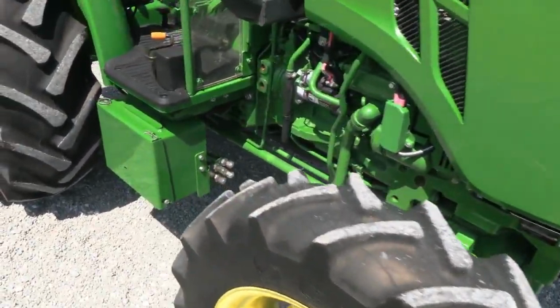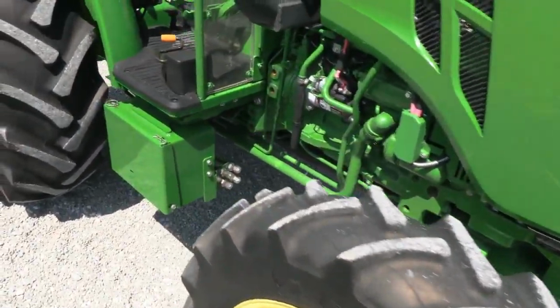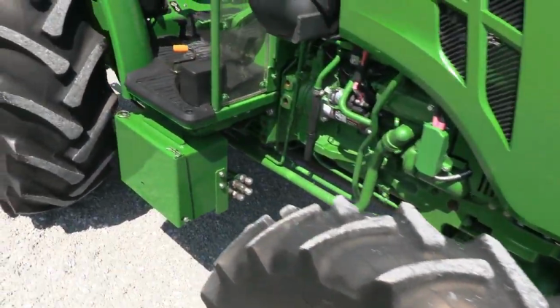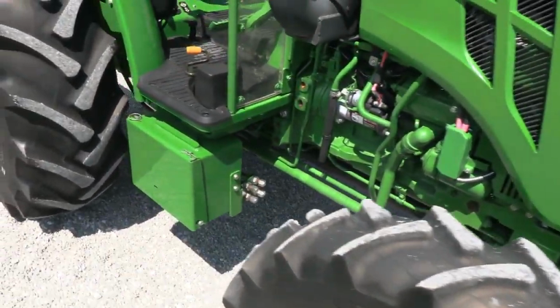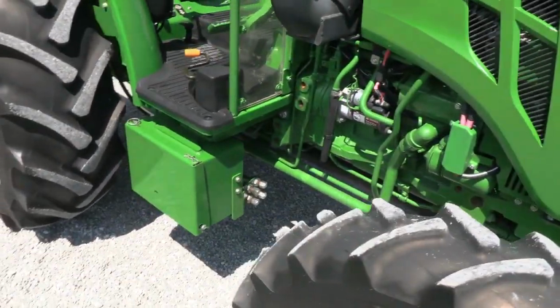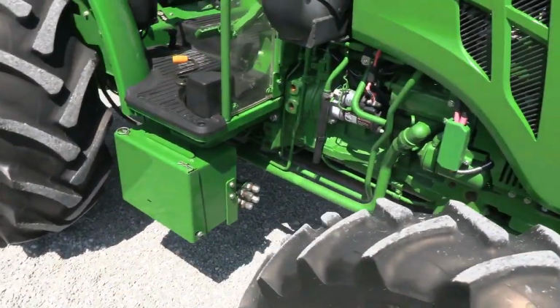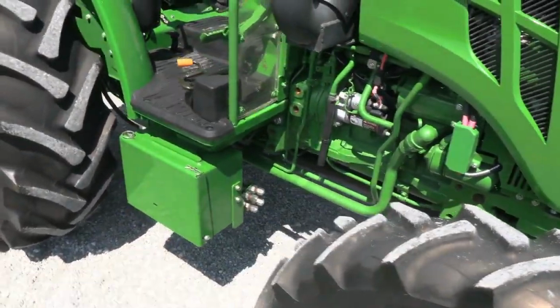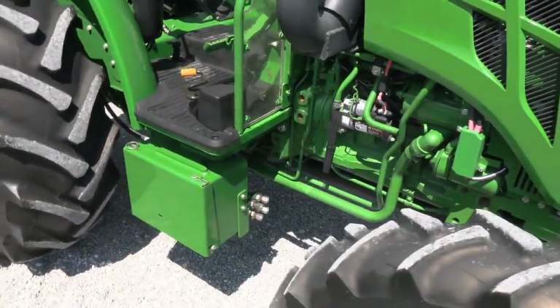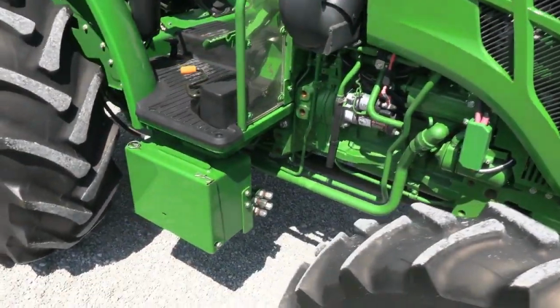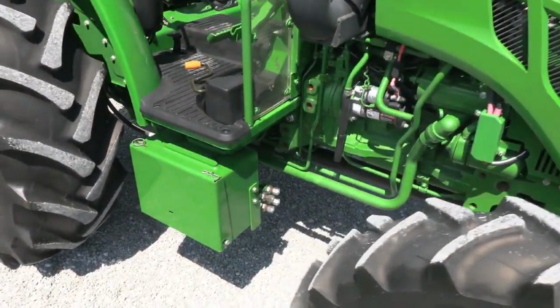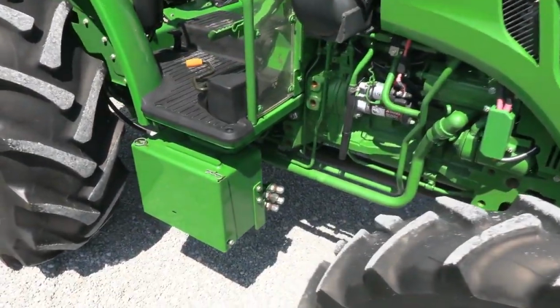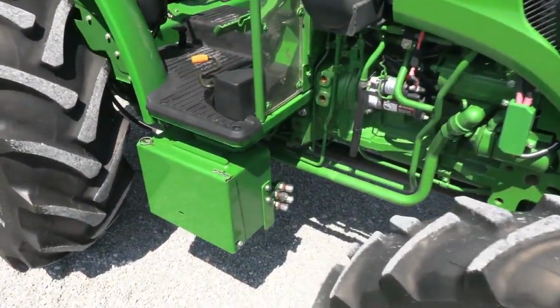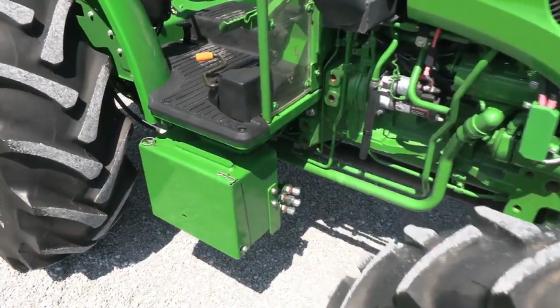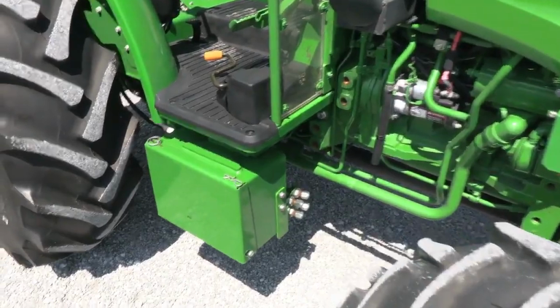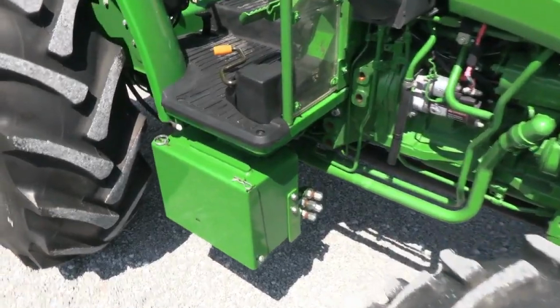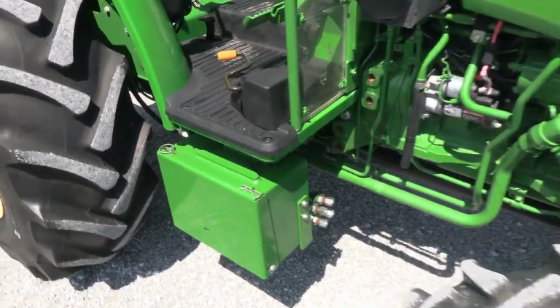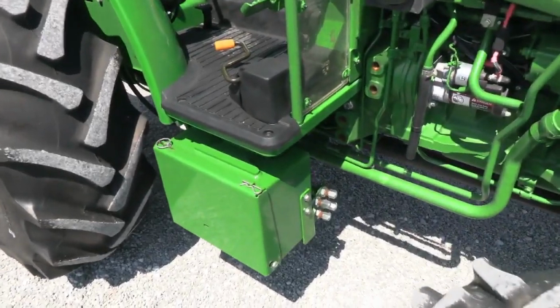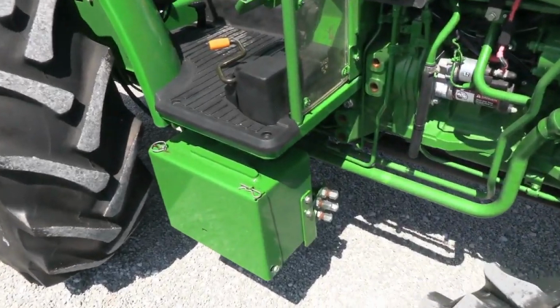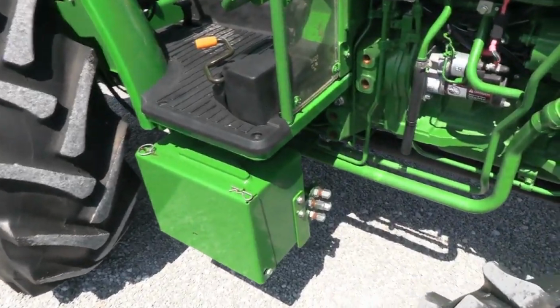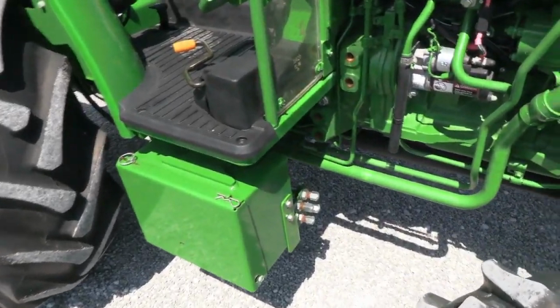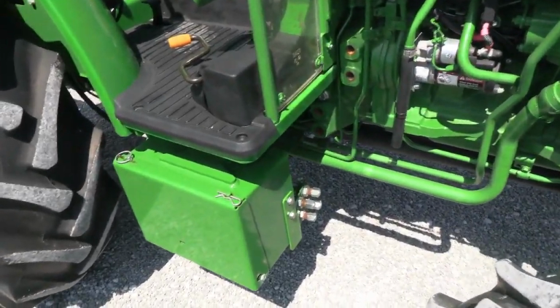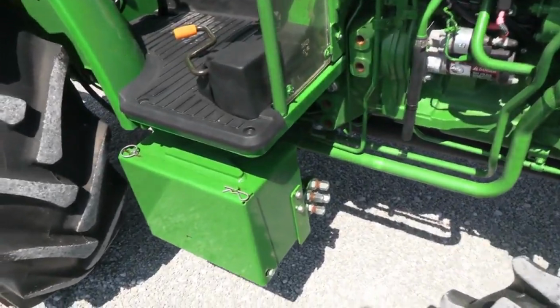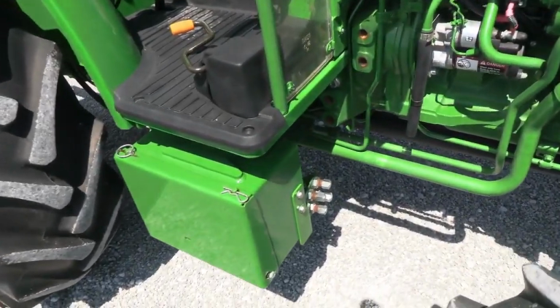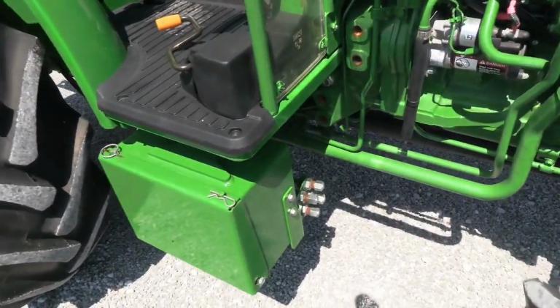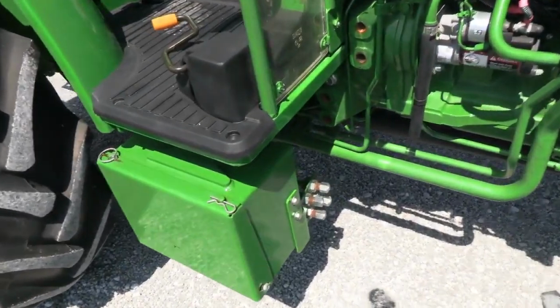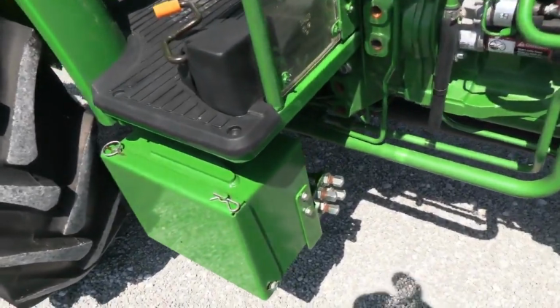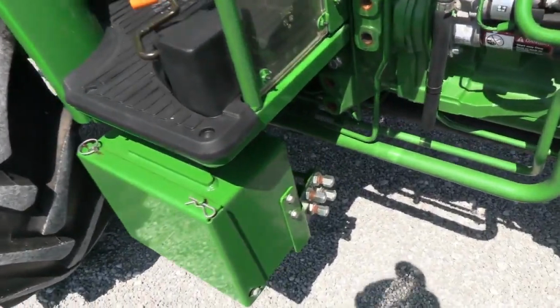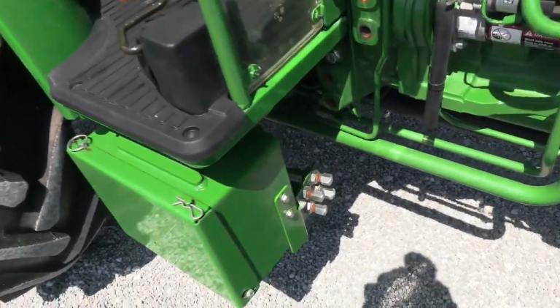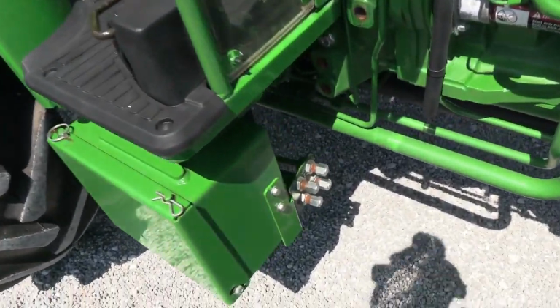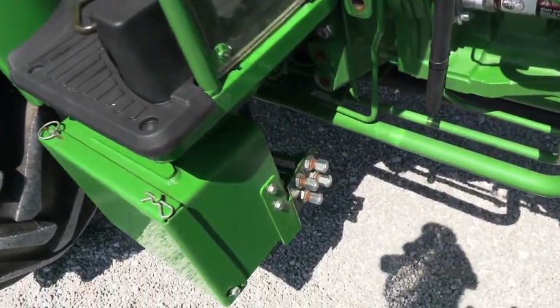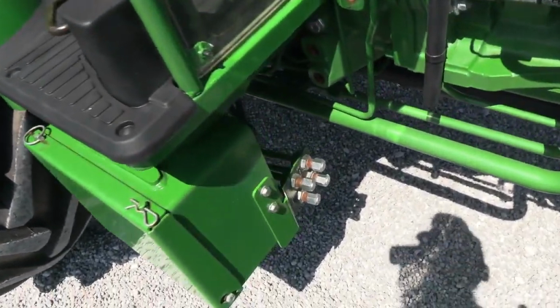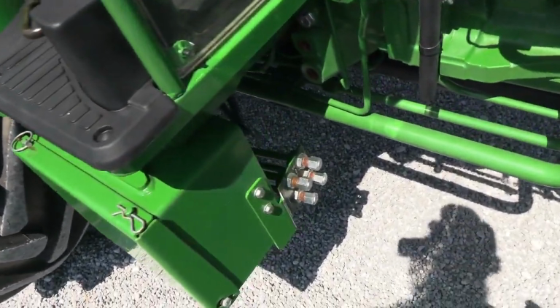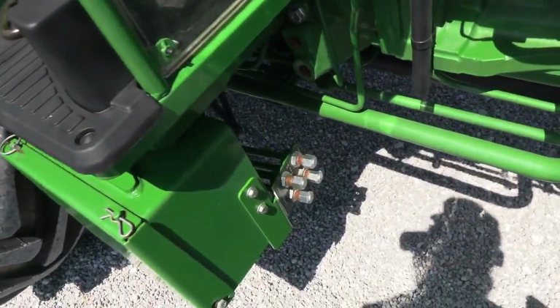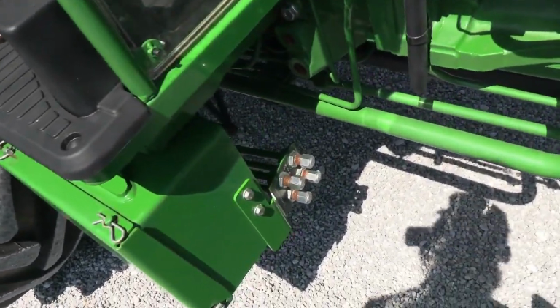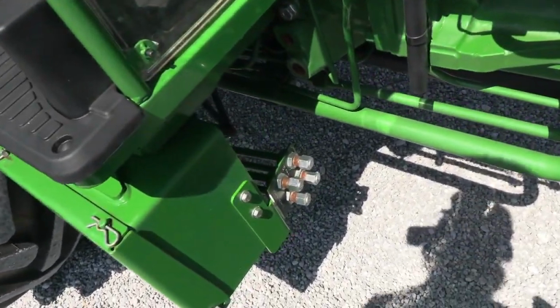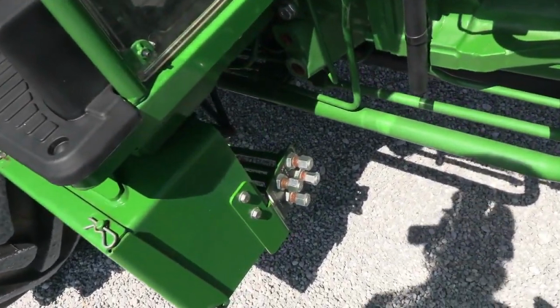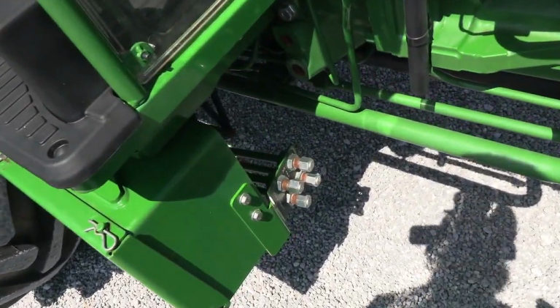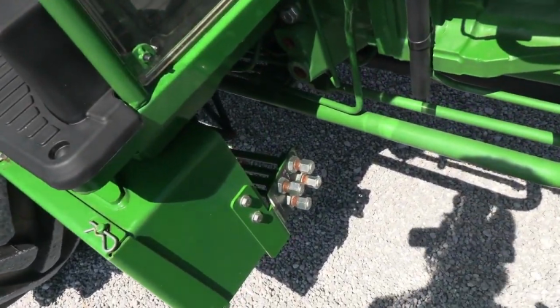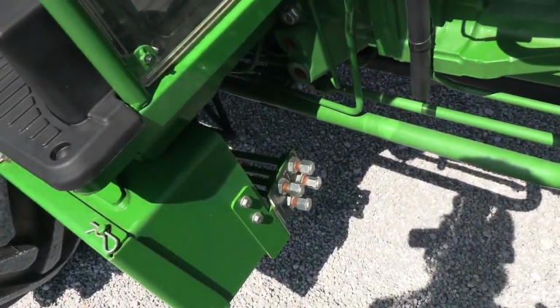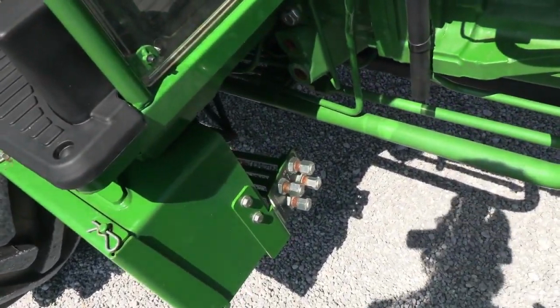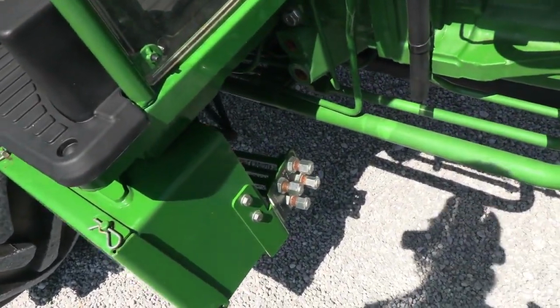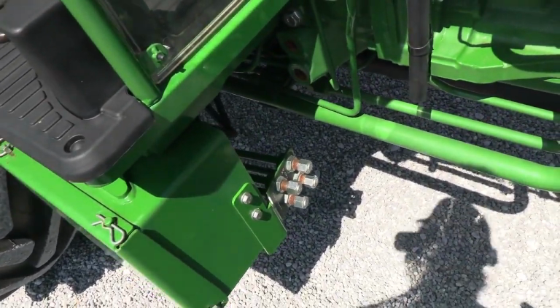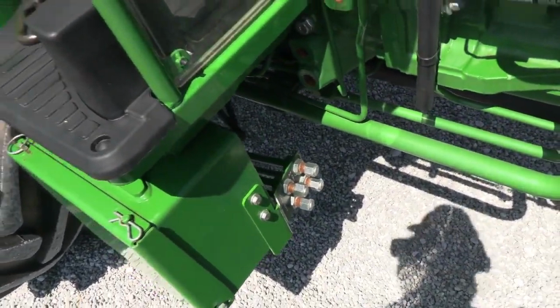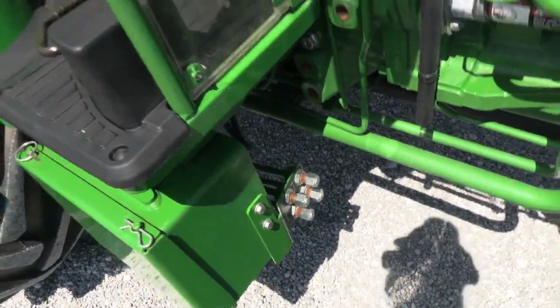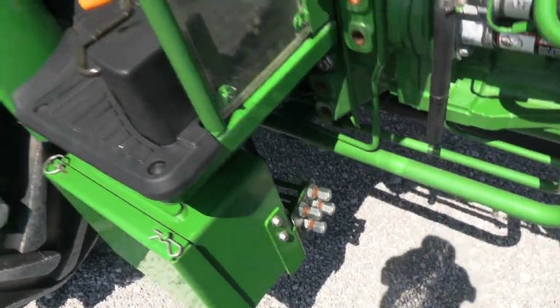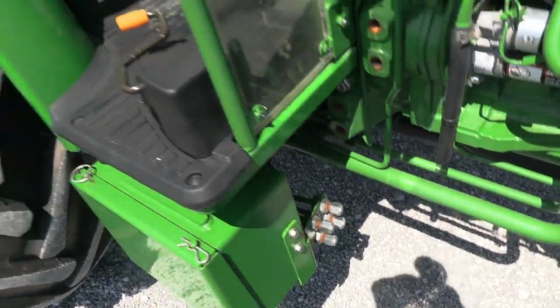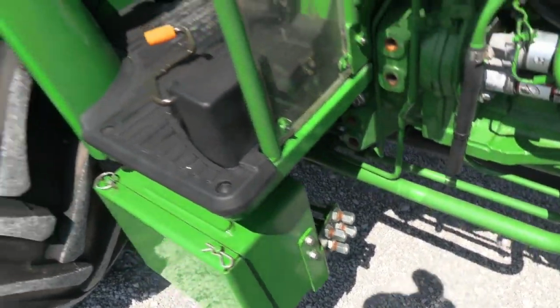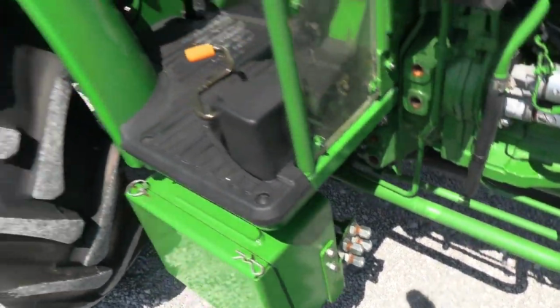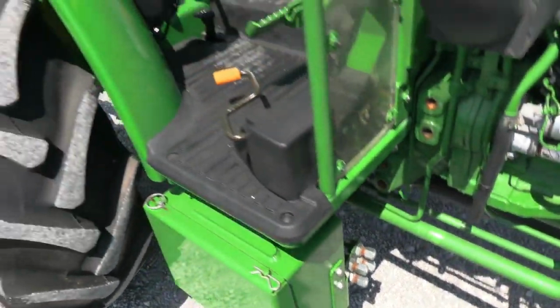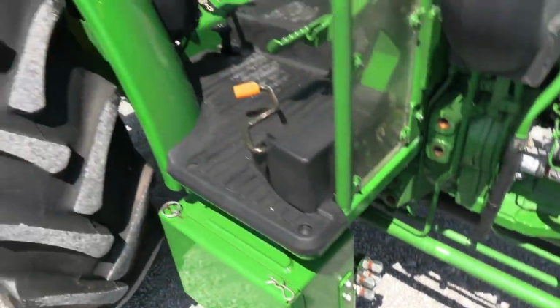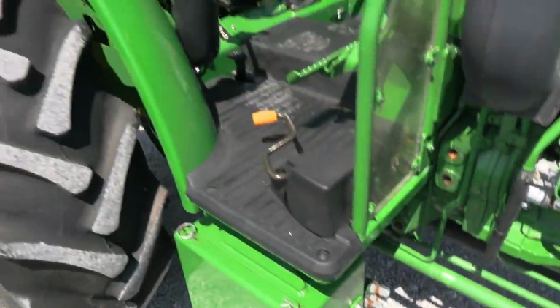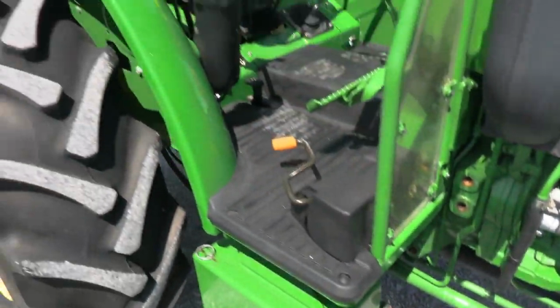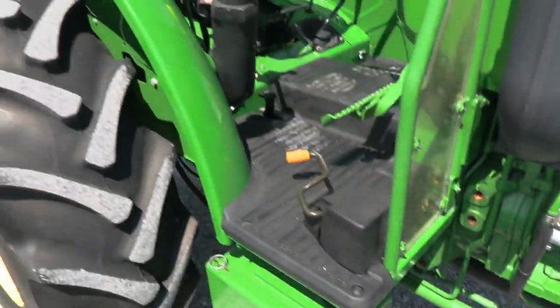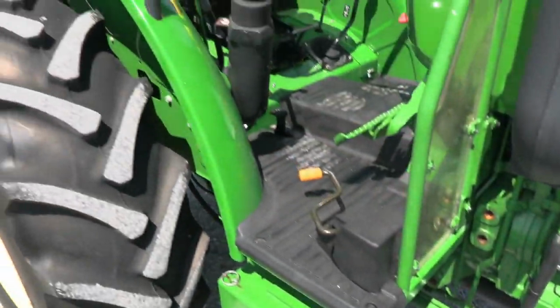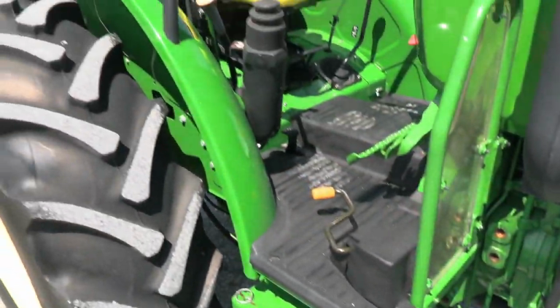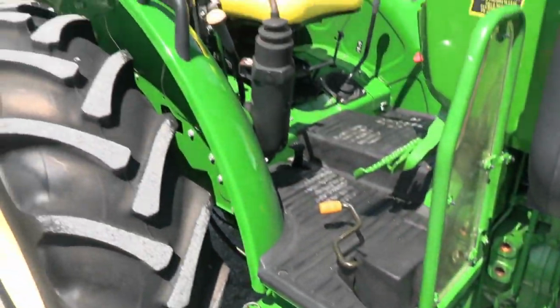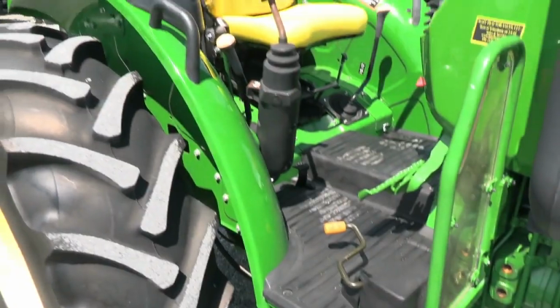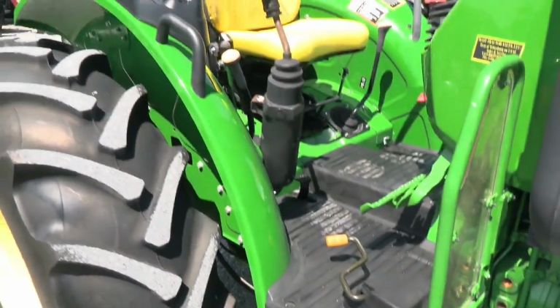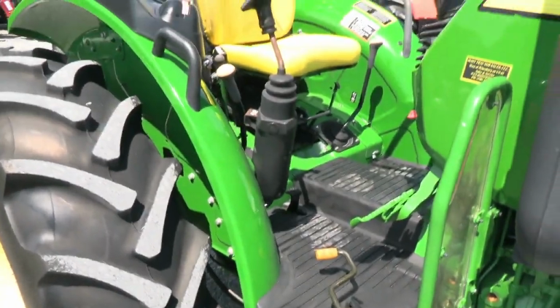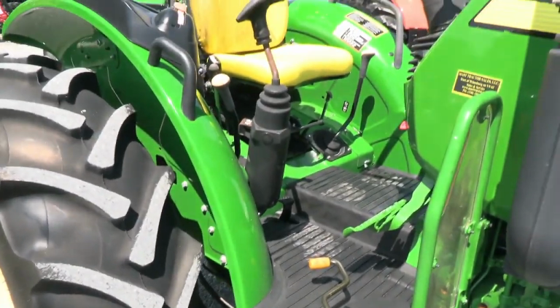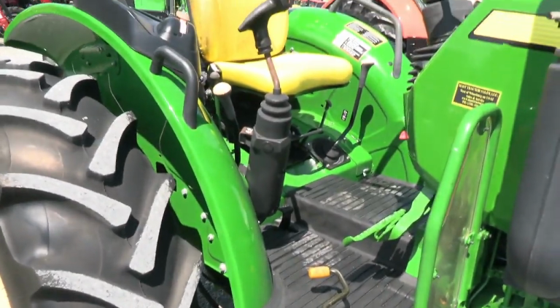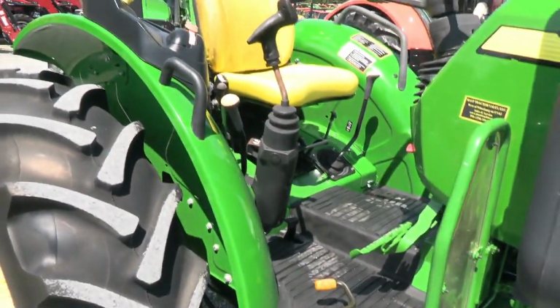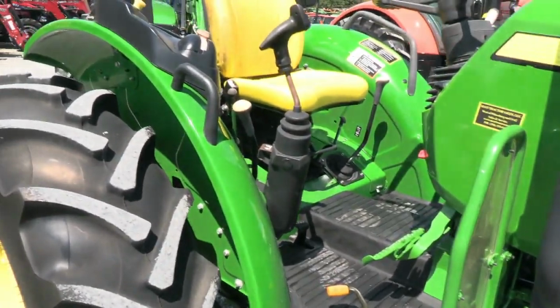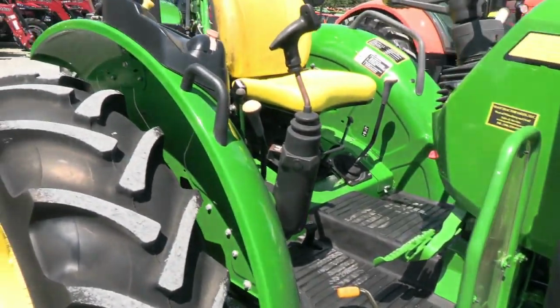It does have a loader valve and joysticks. If you do want to add a loader to this tractor, you certainly can do so.